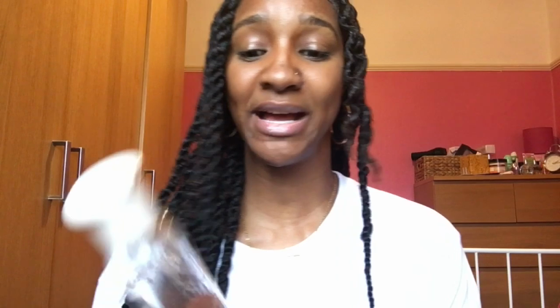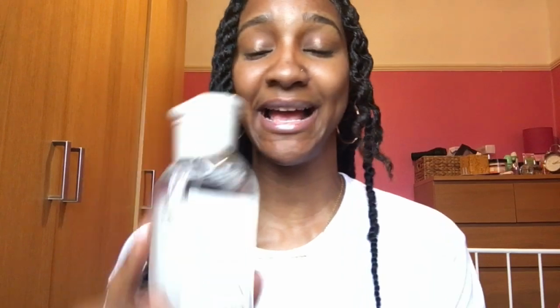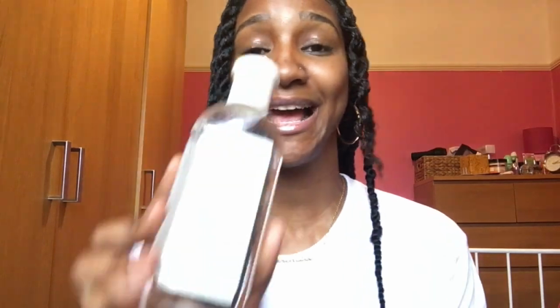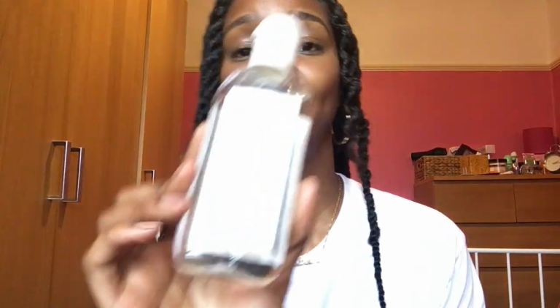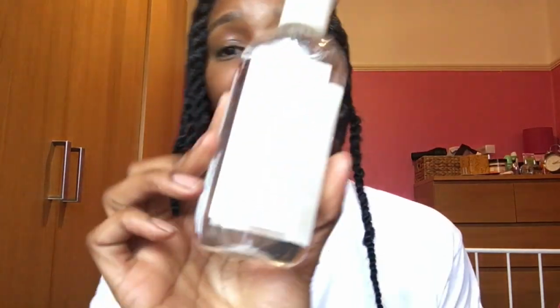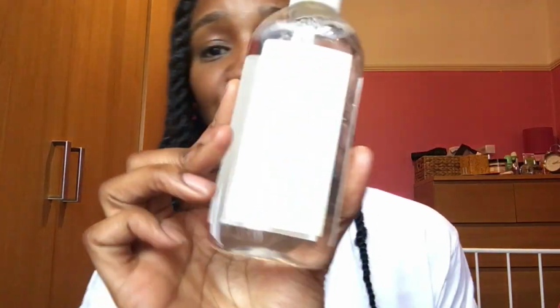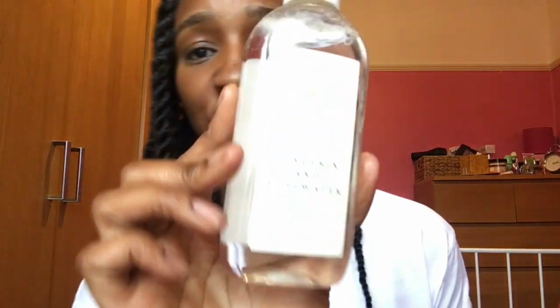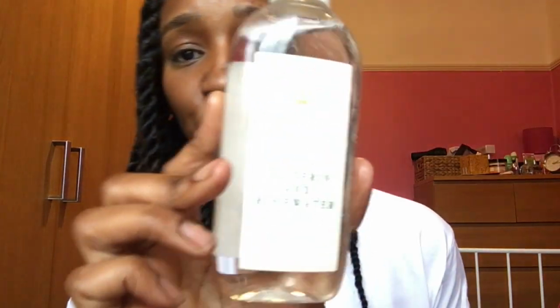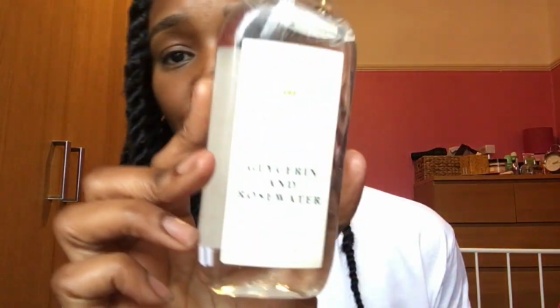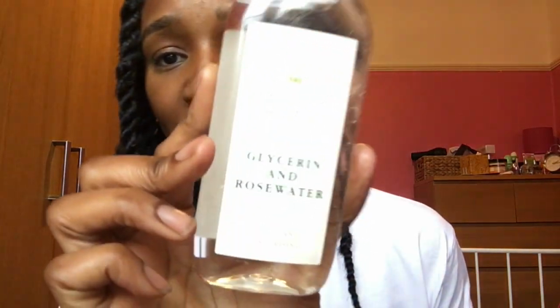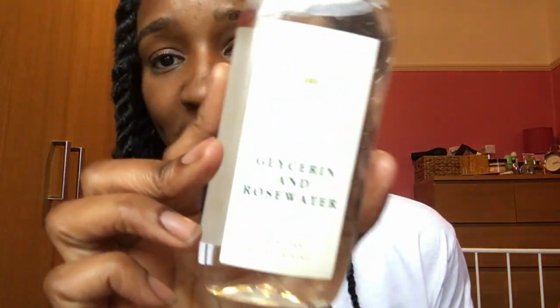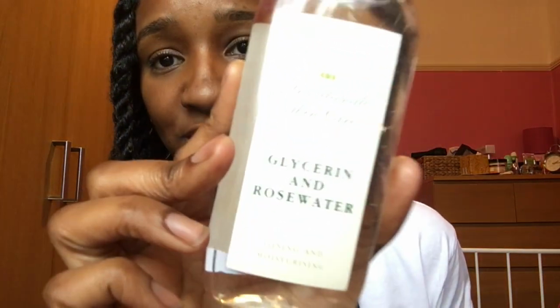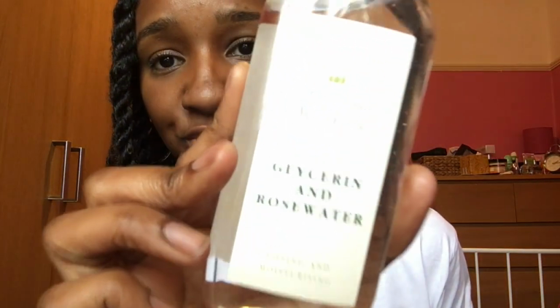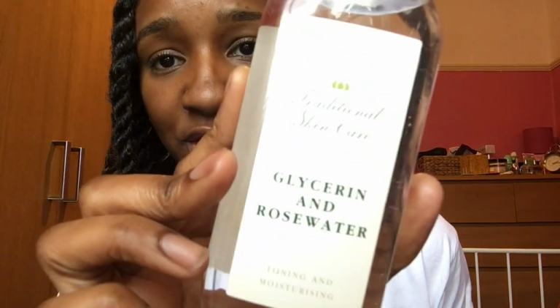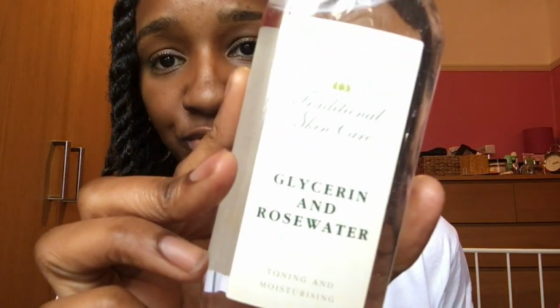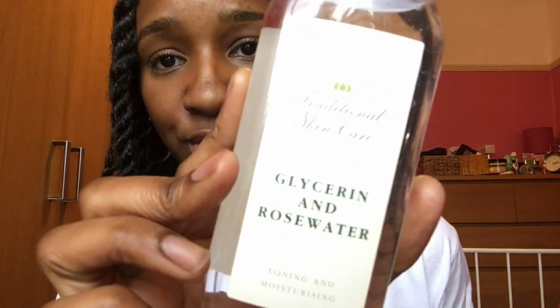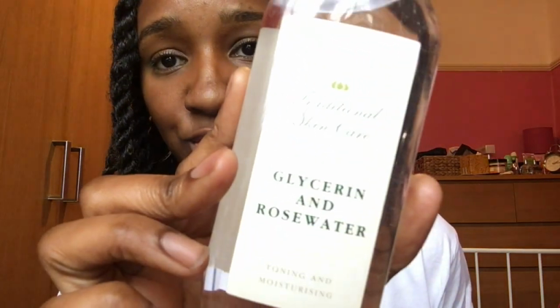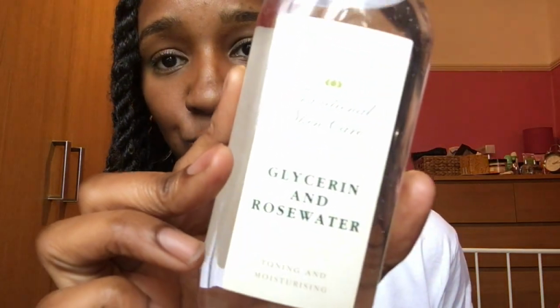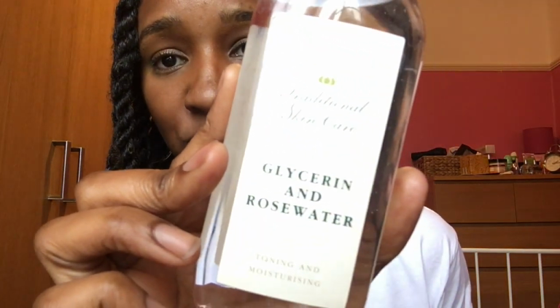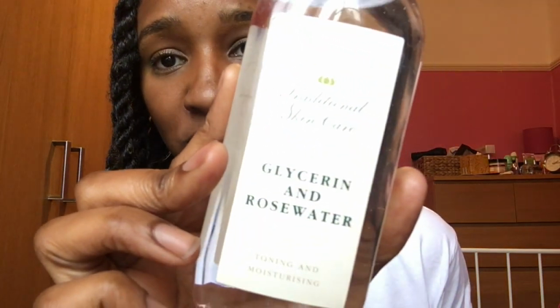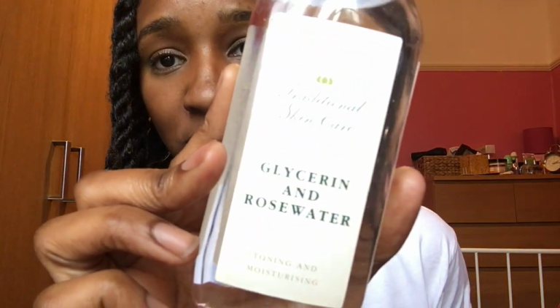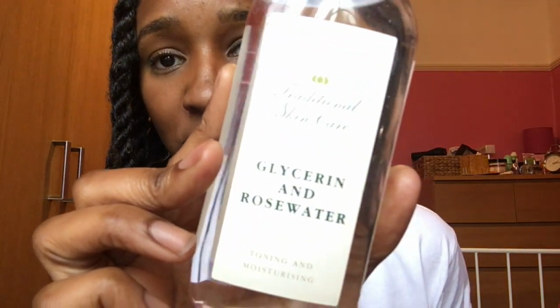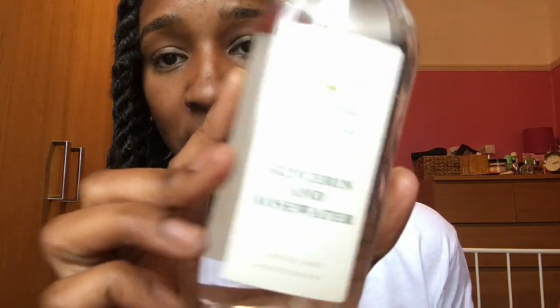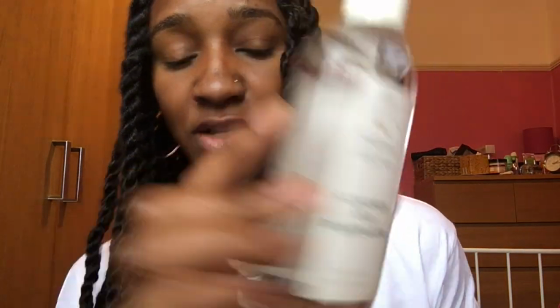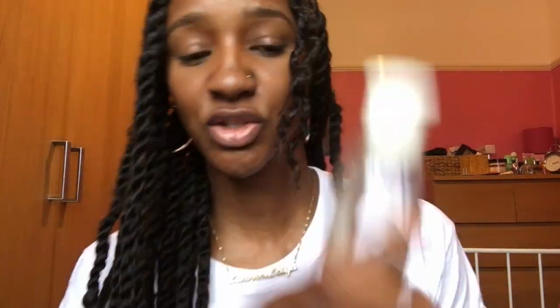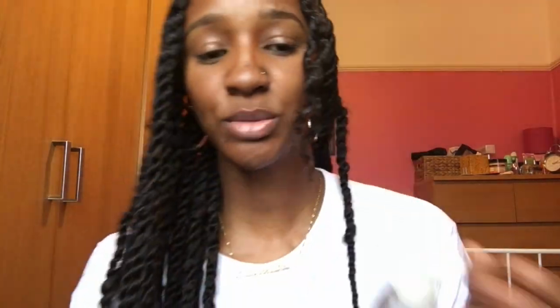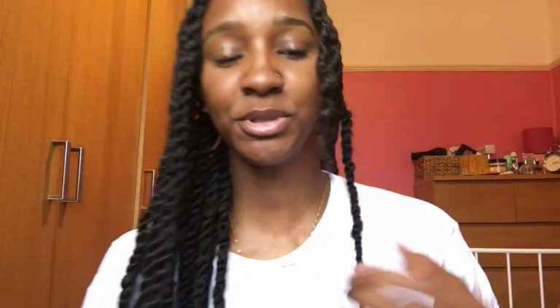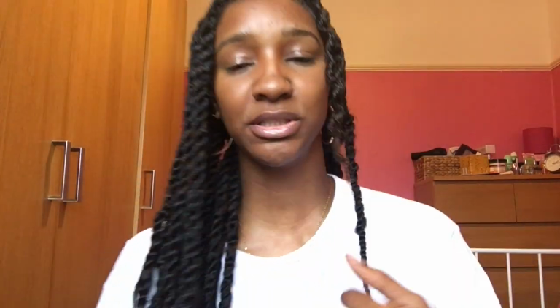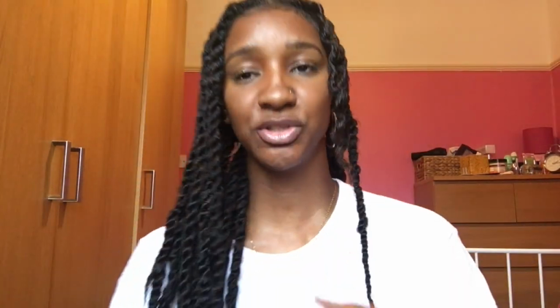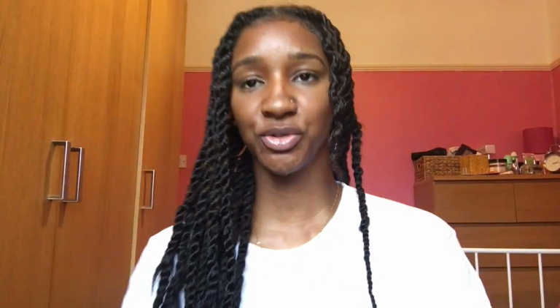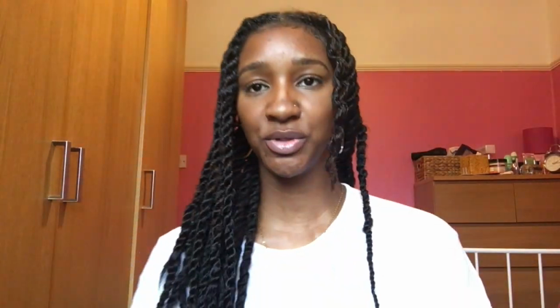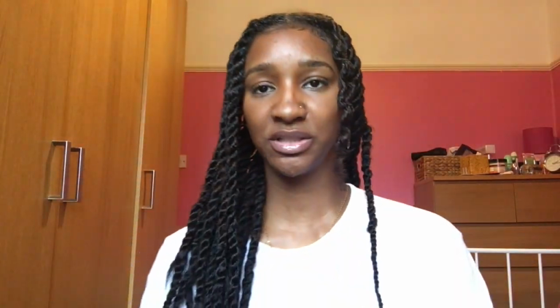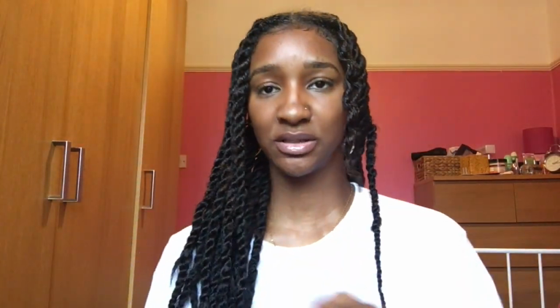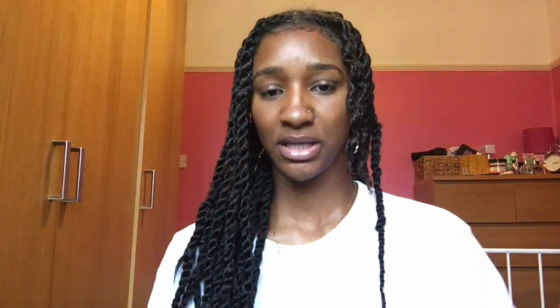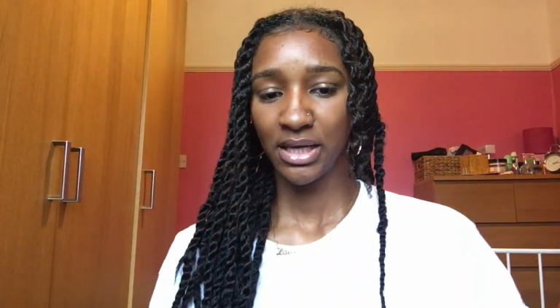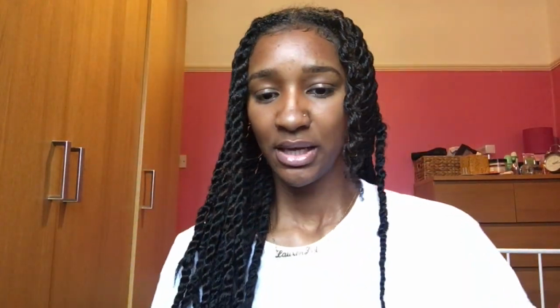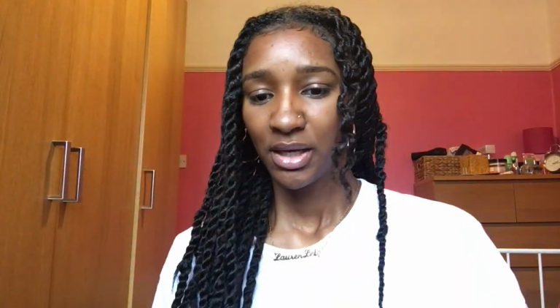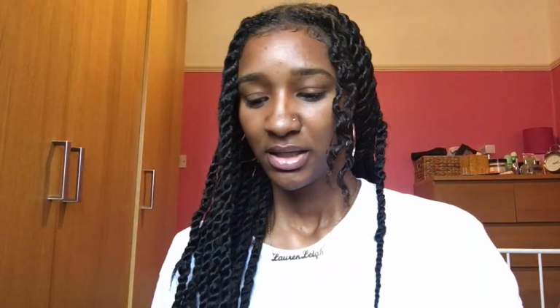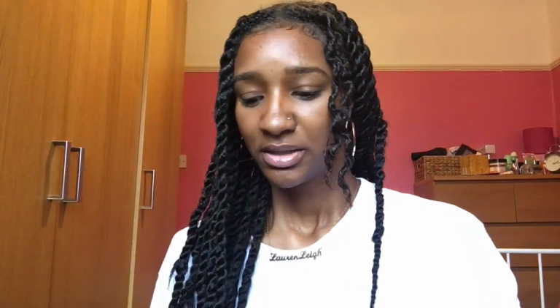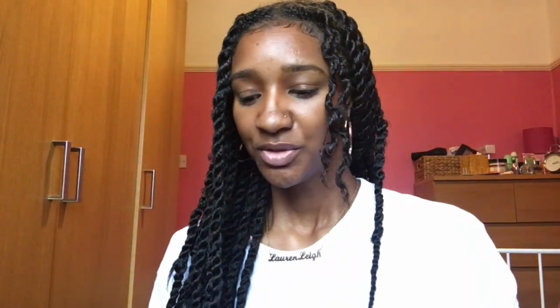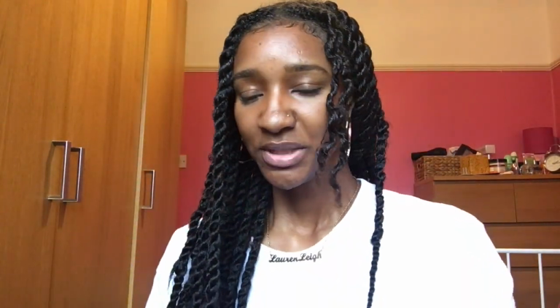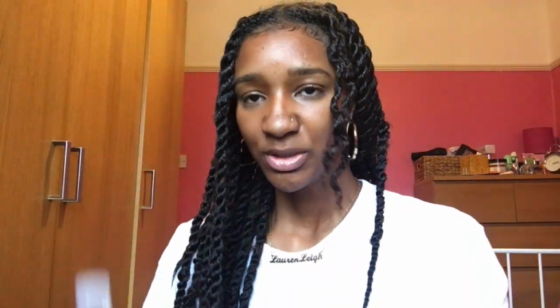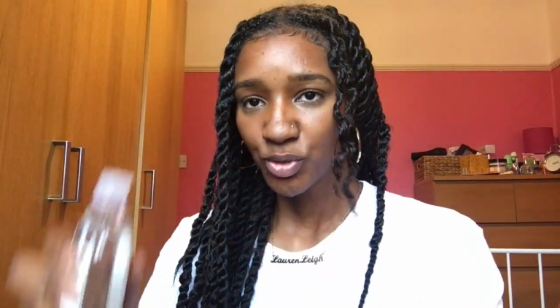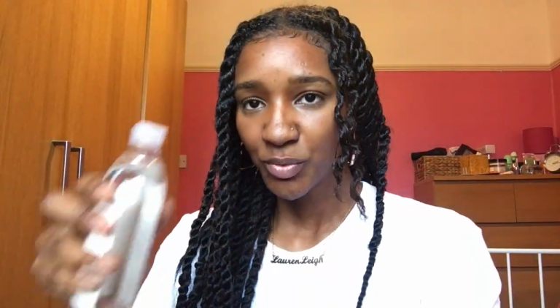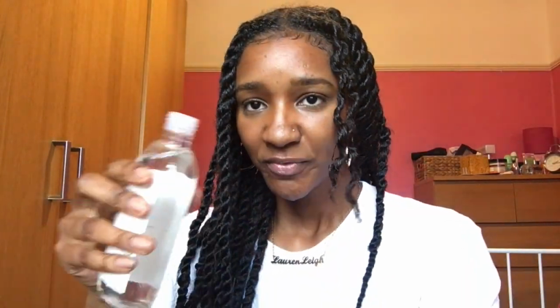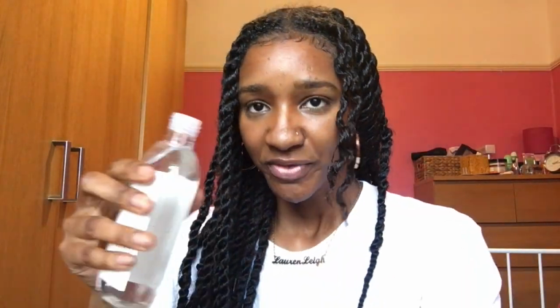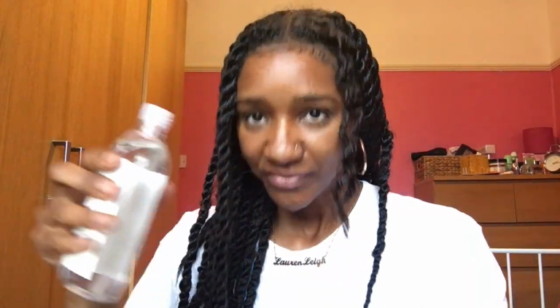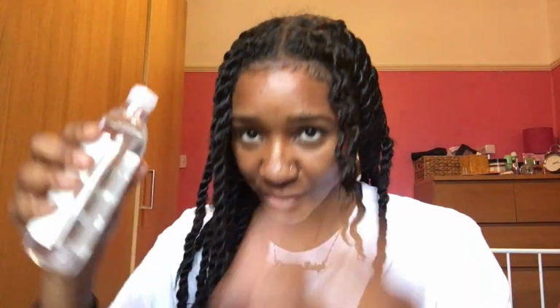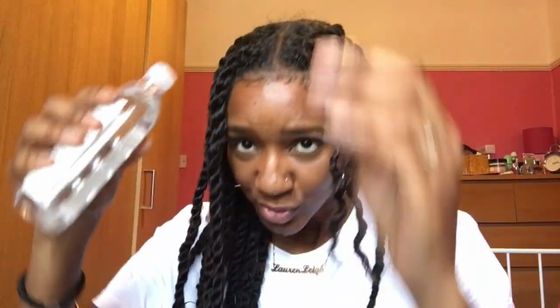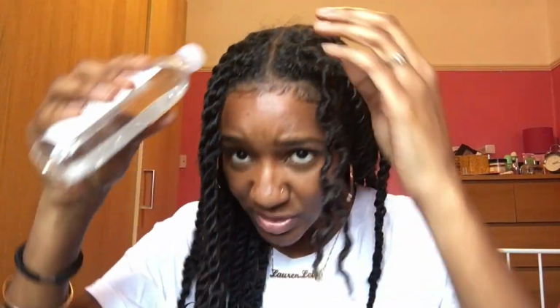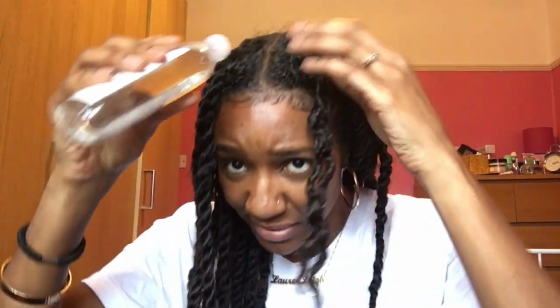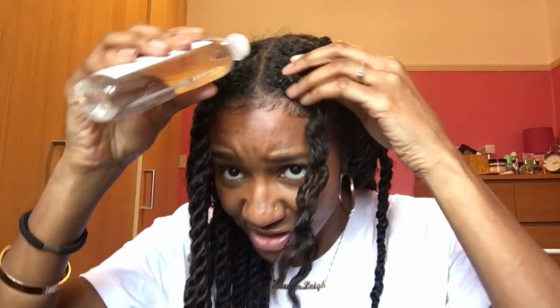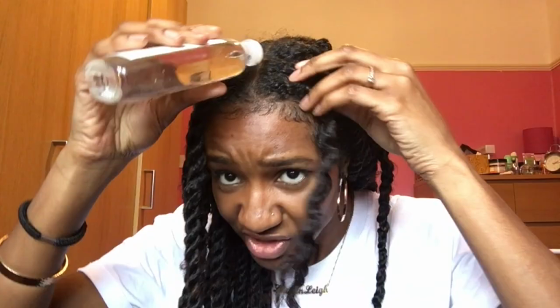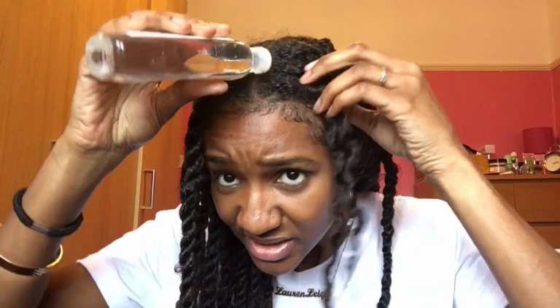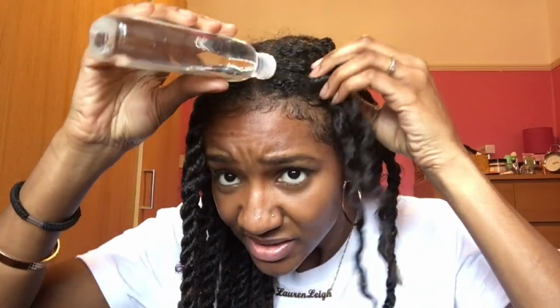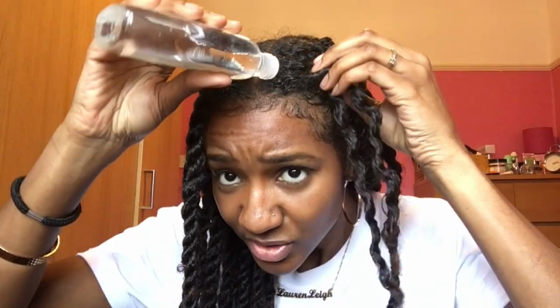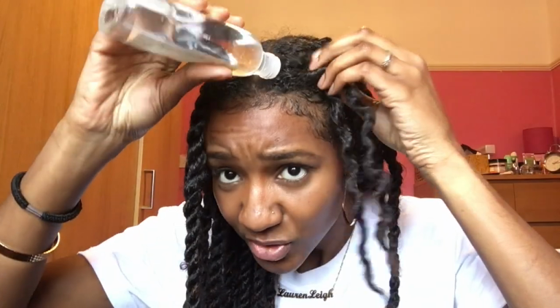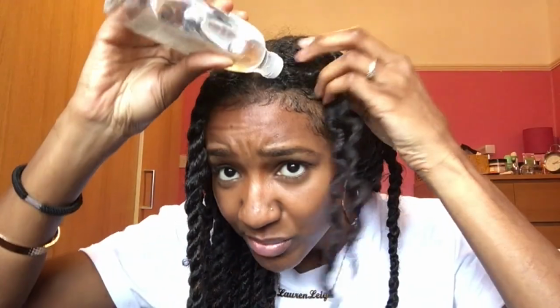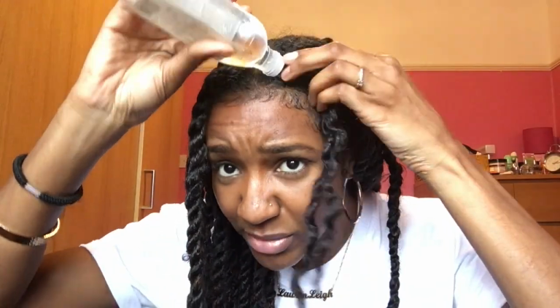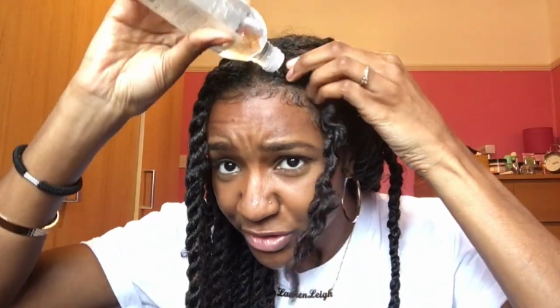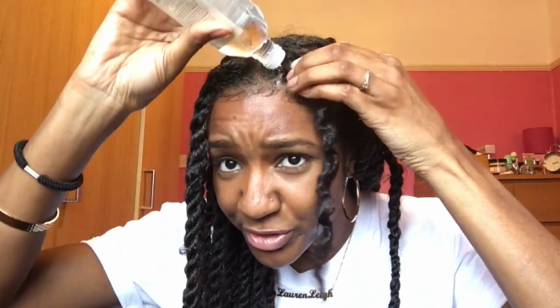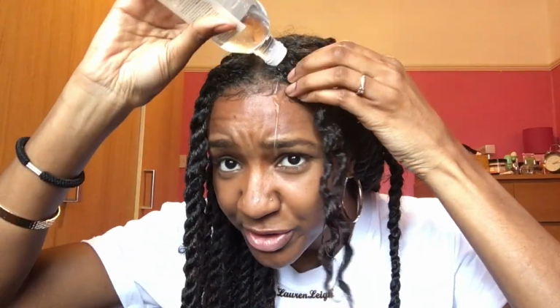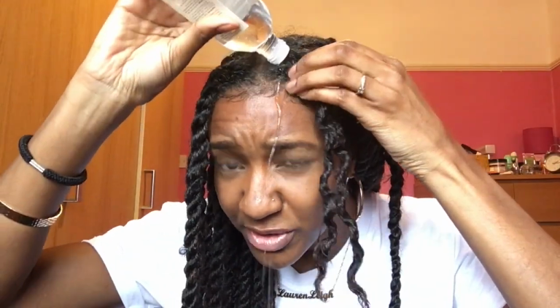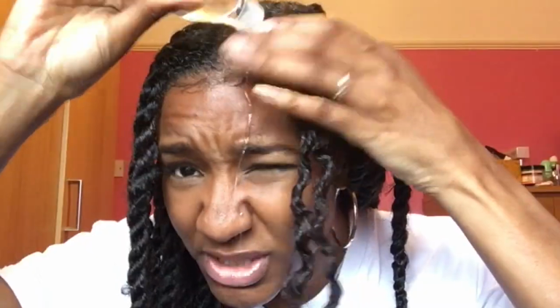I have actually got the glycerin and rose water, so I'm going to do a few splashes on my roots.